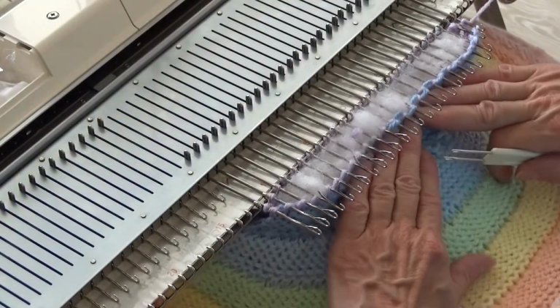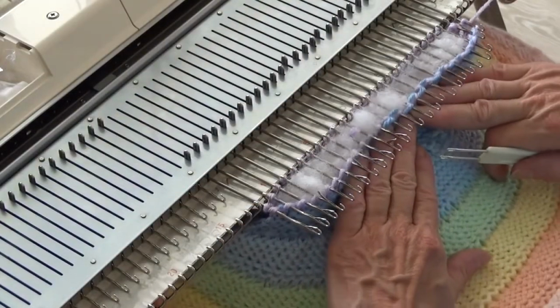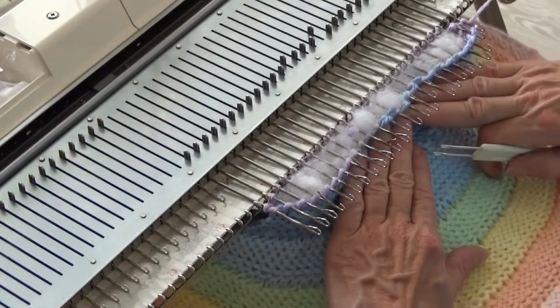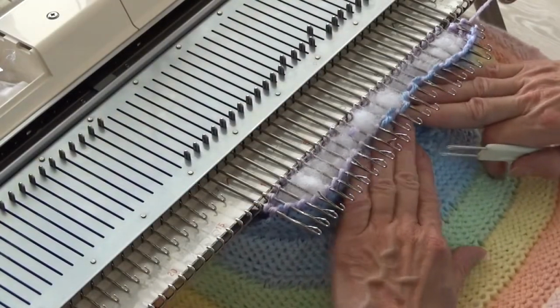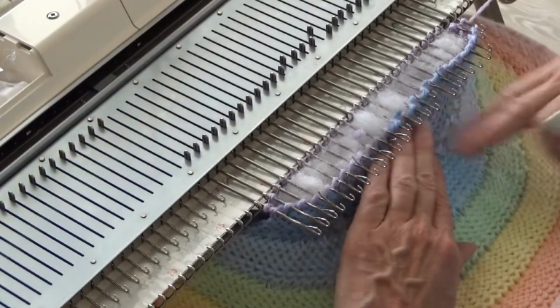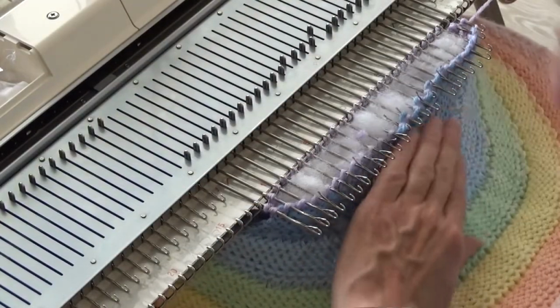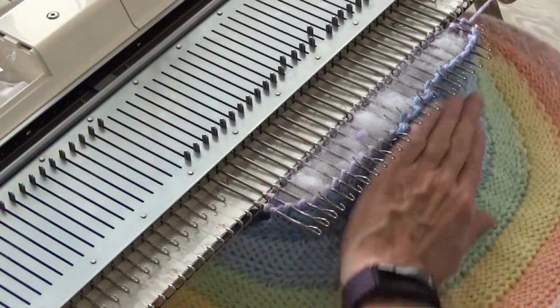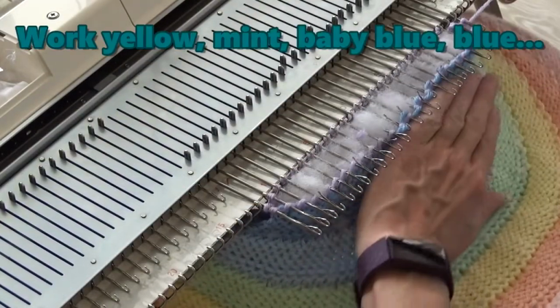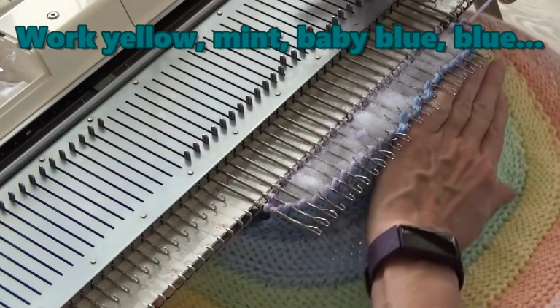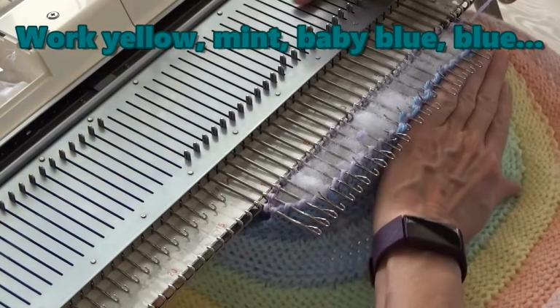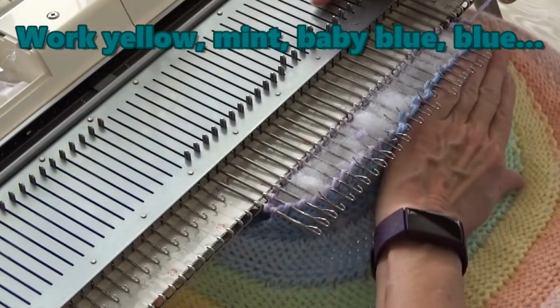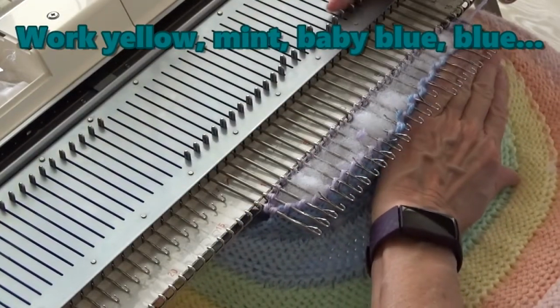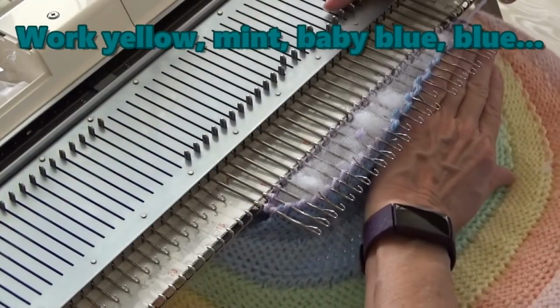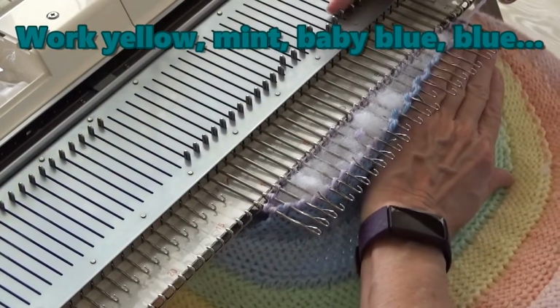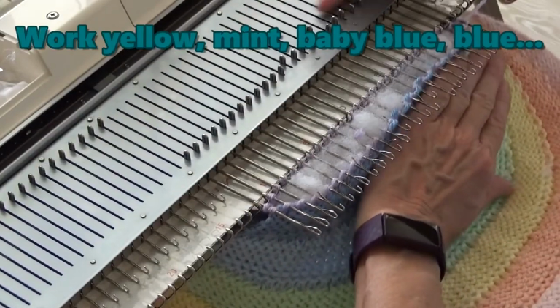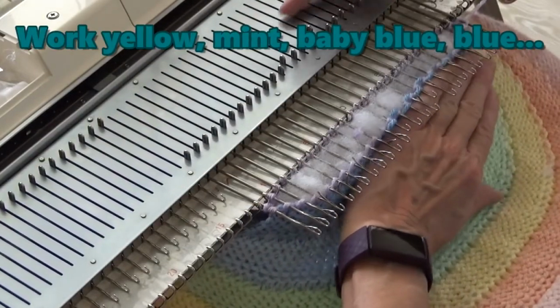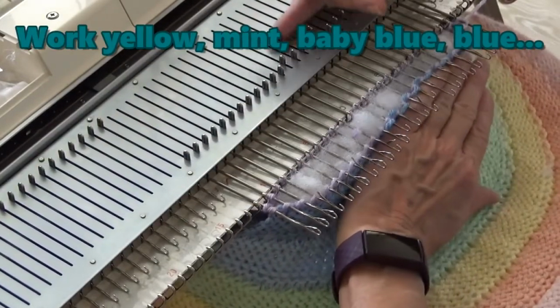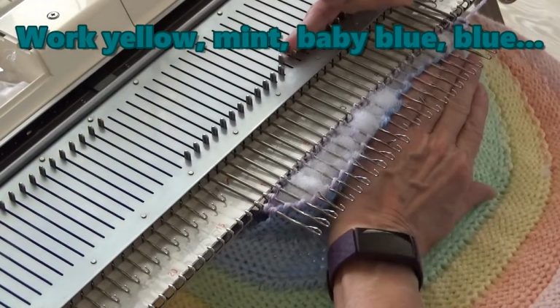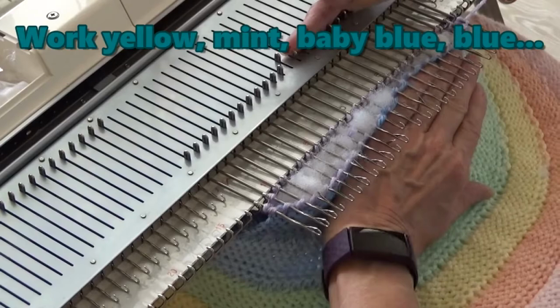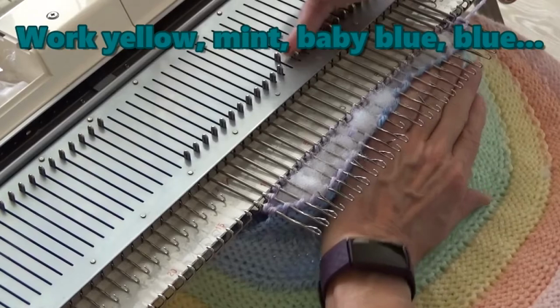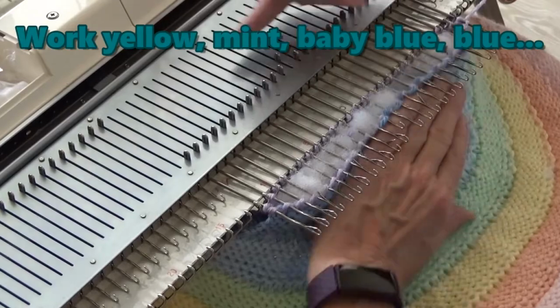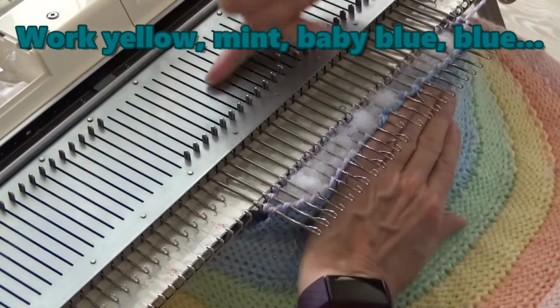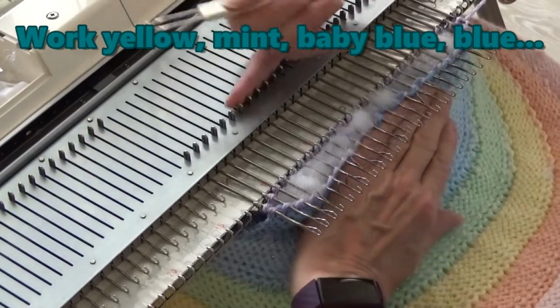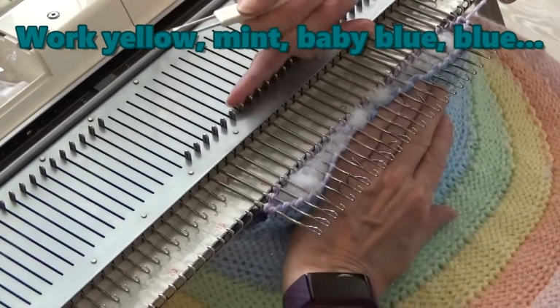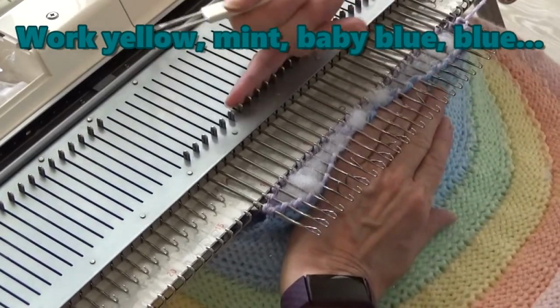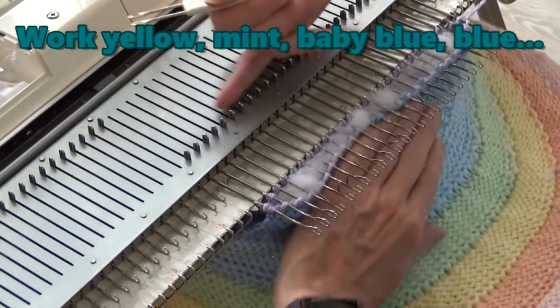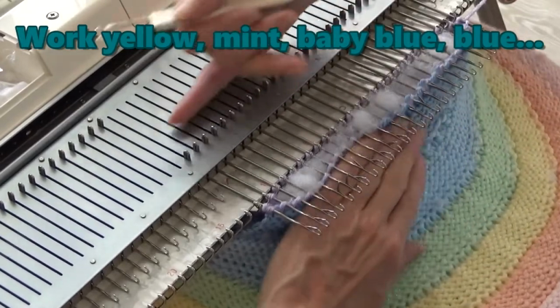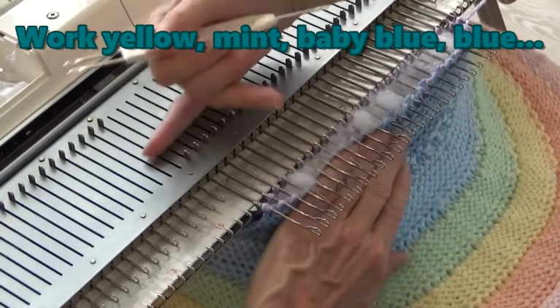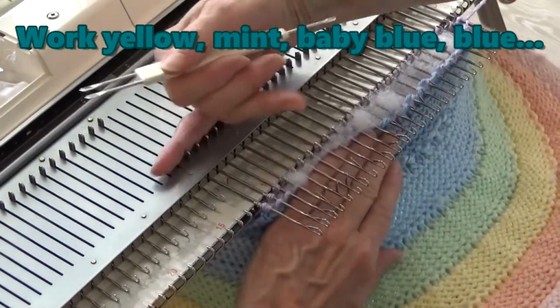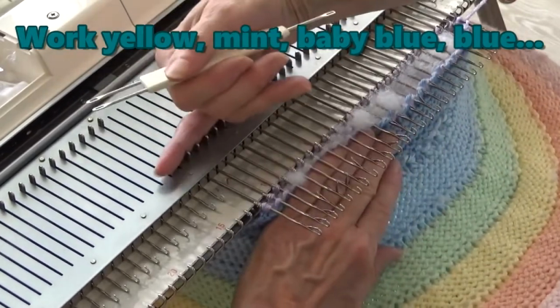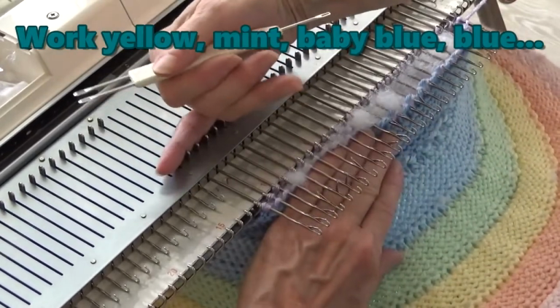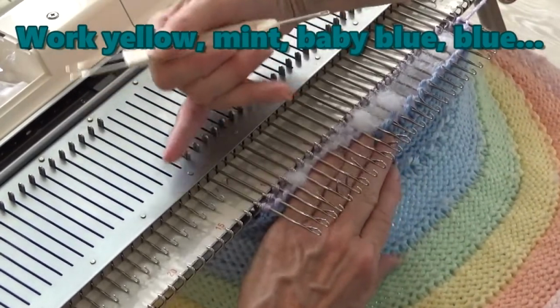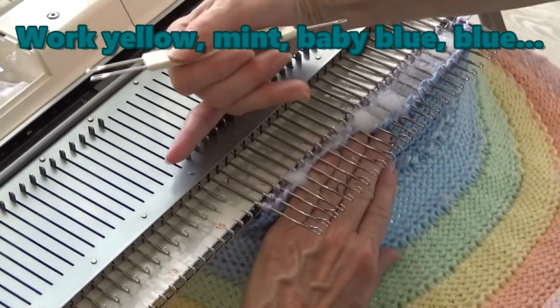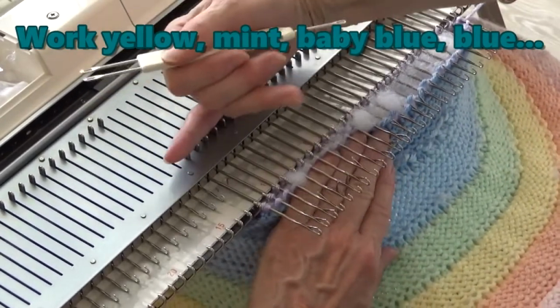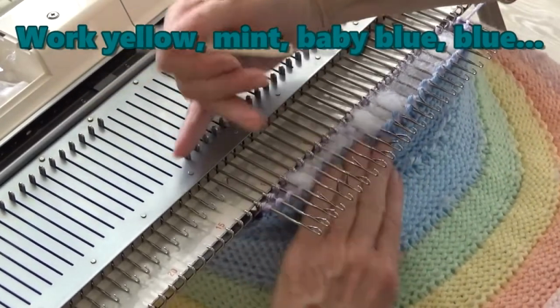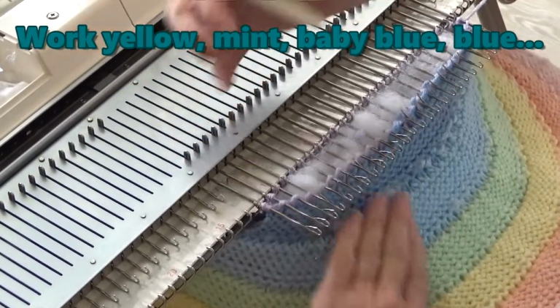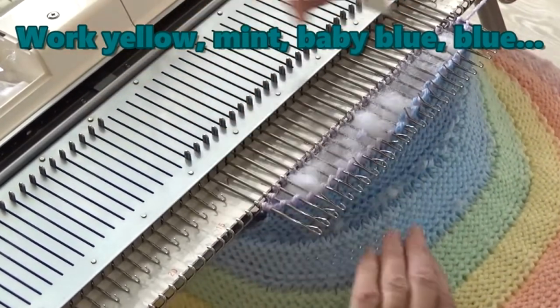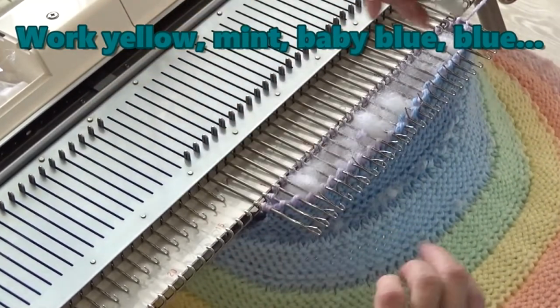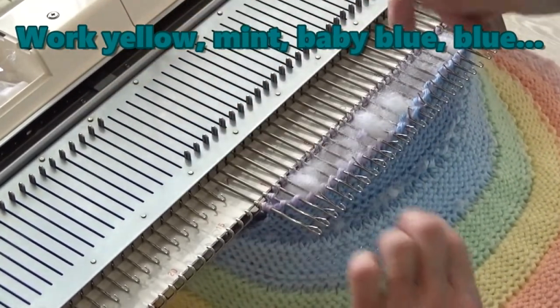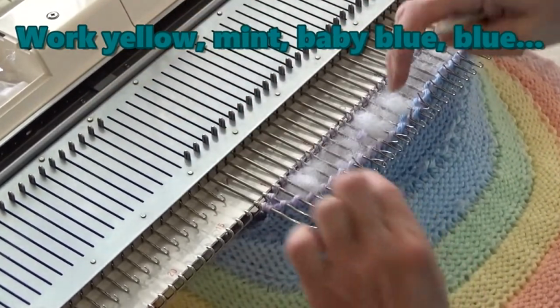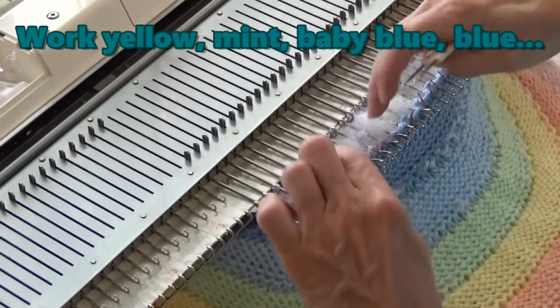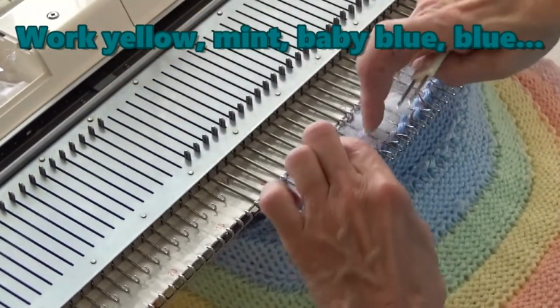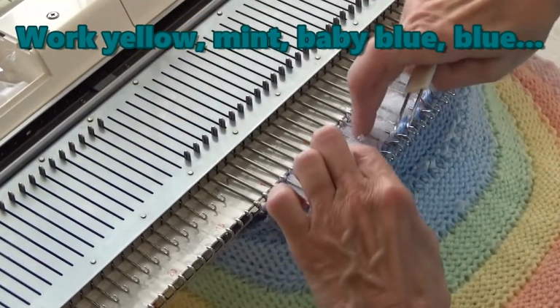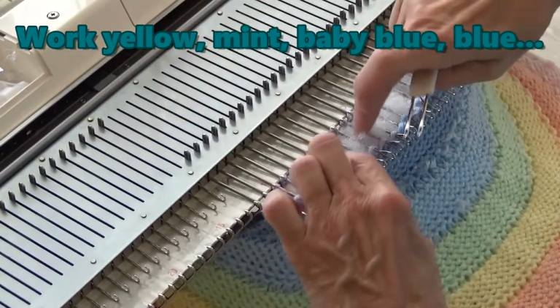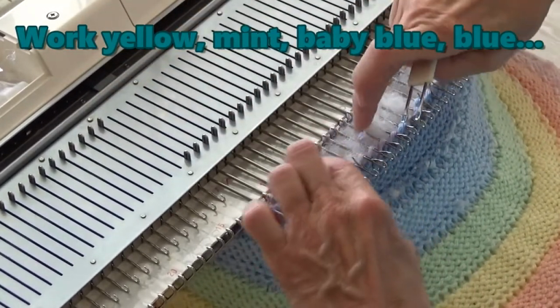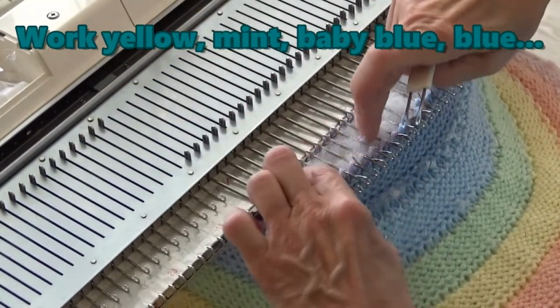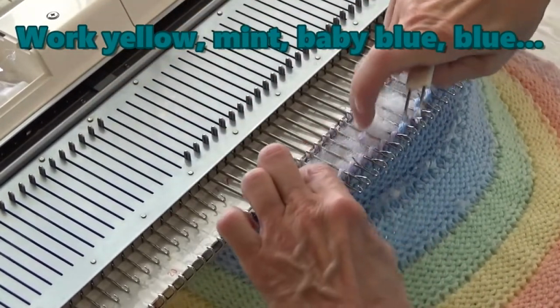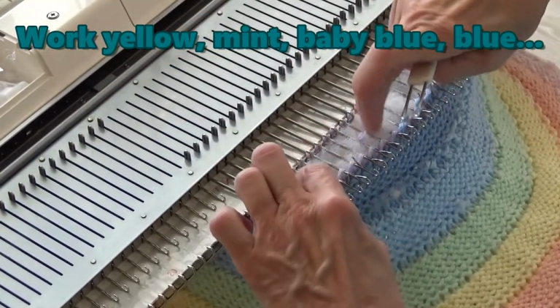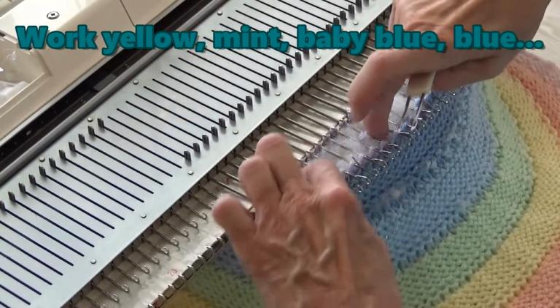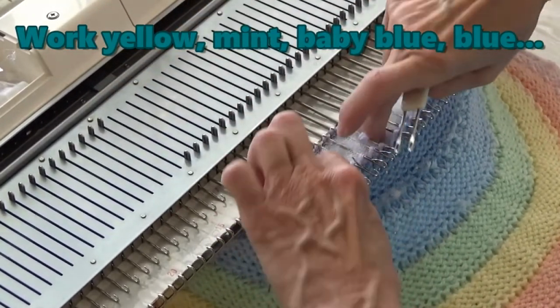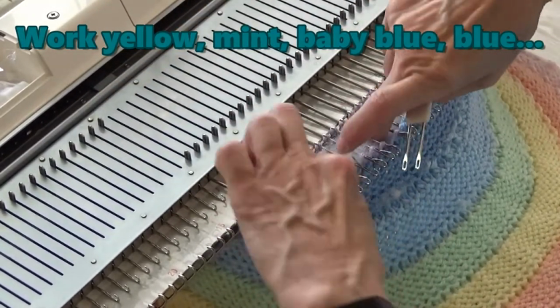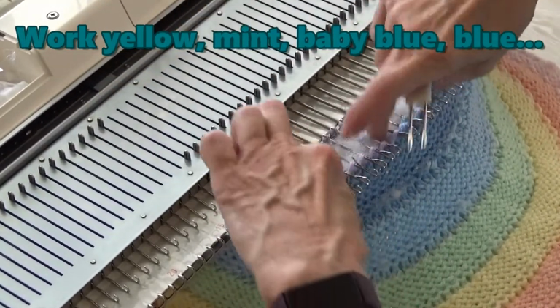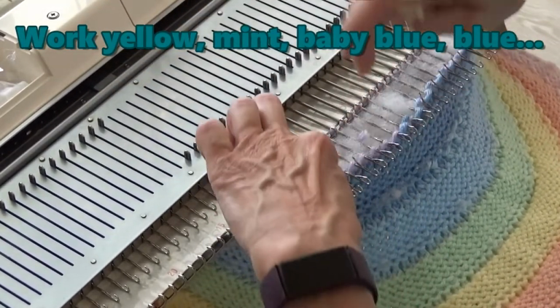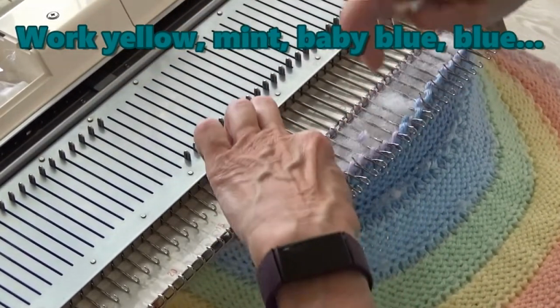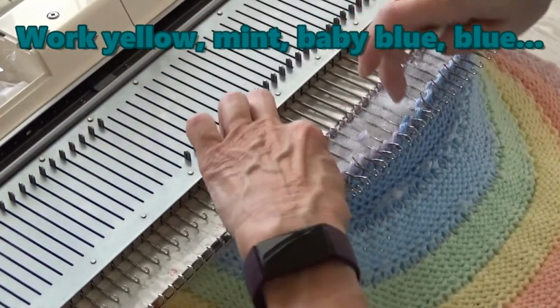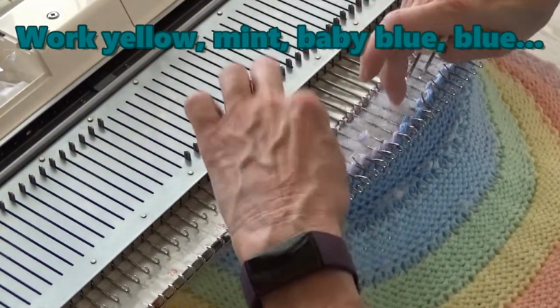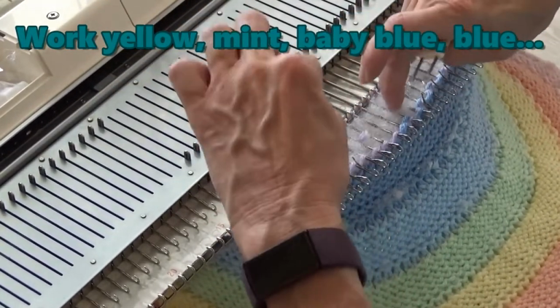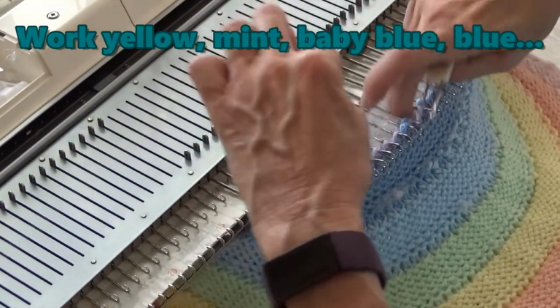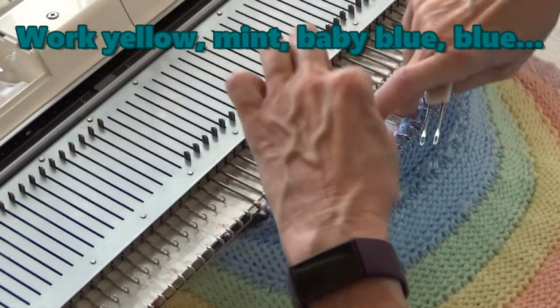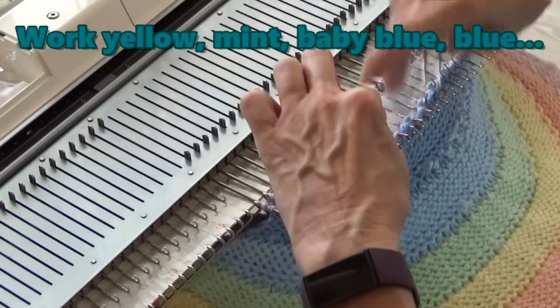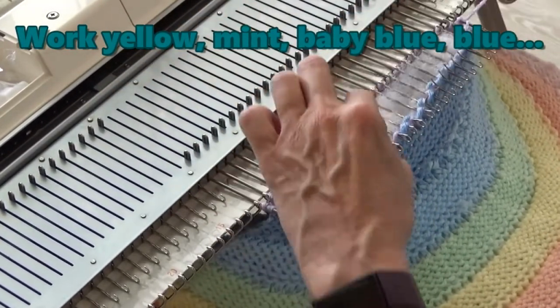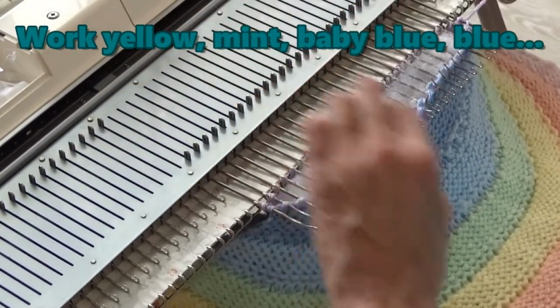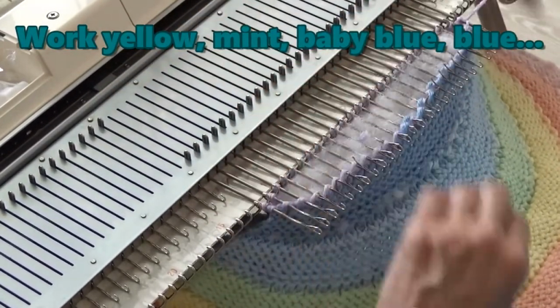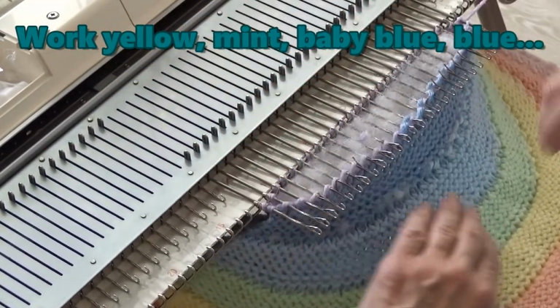Then repeat to form the yellow, mint, baby blue, and blue tubes.